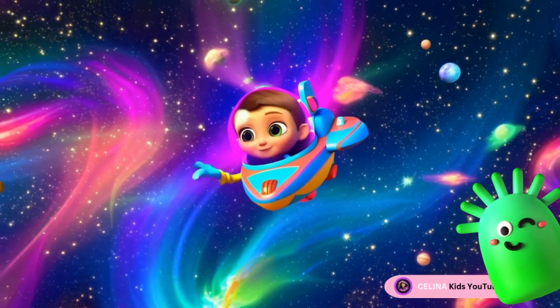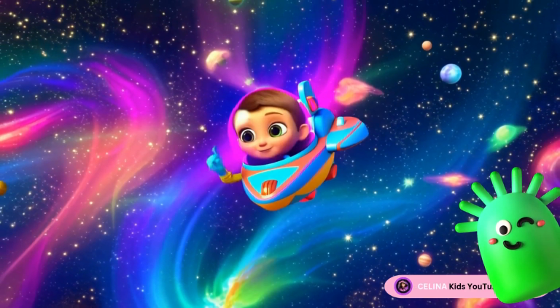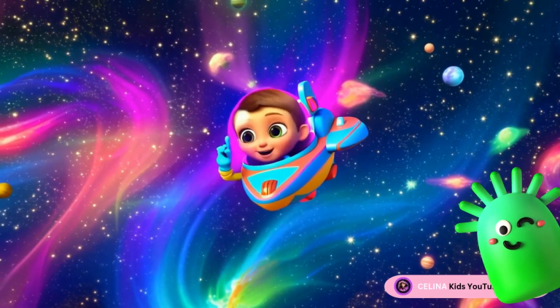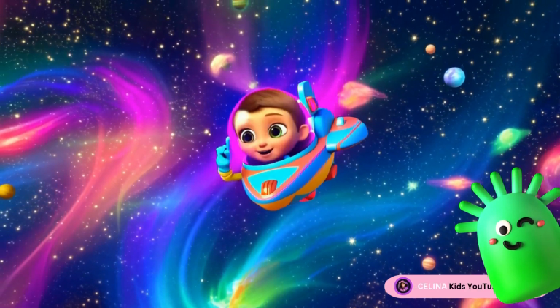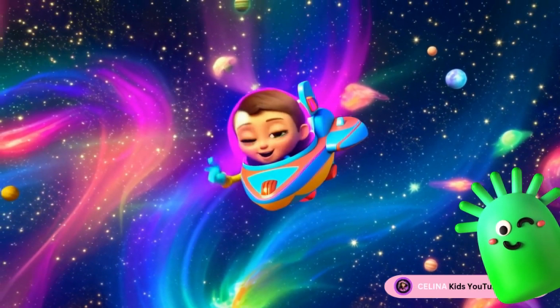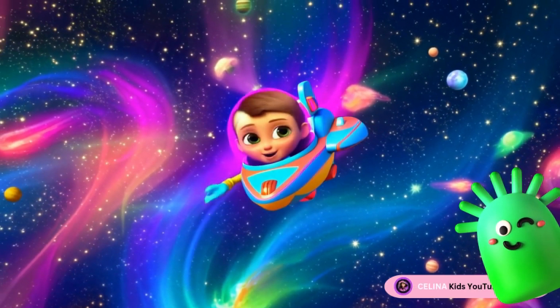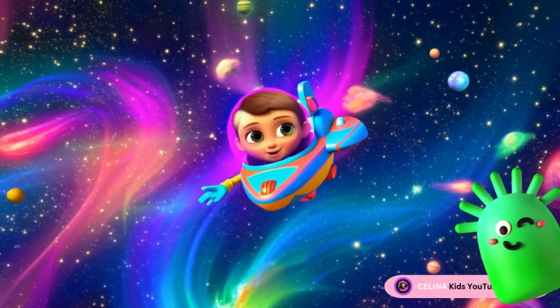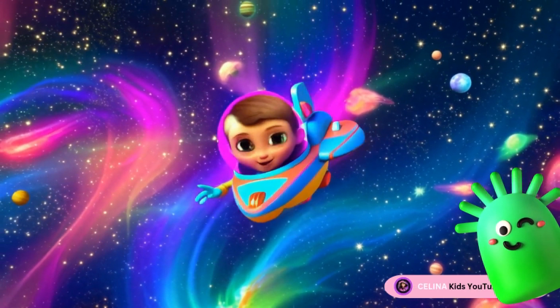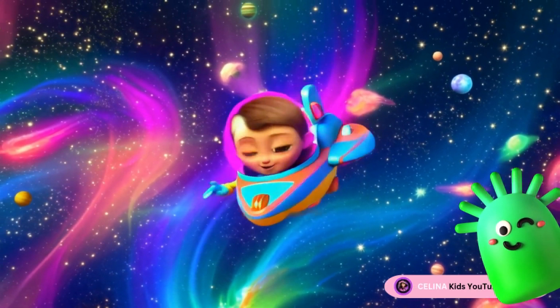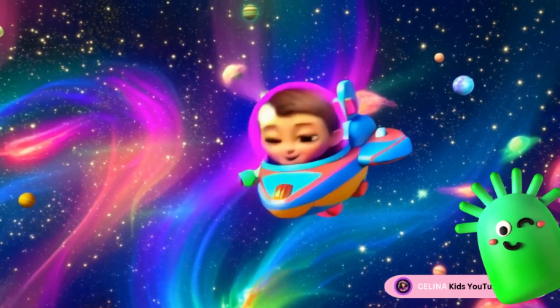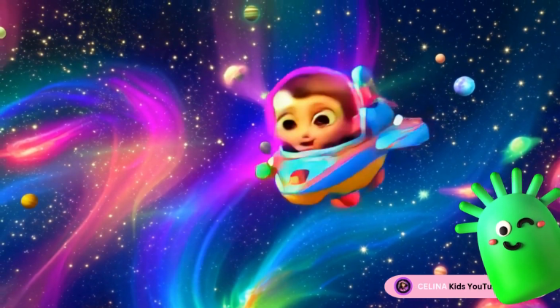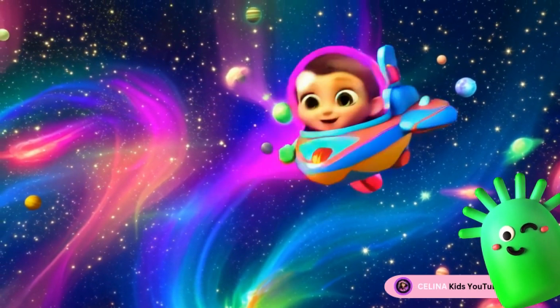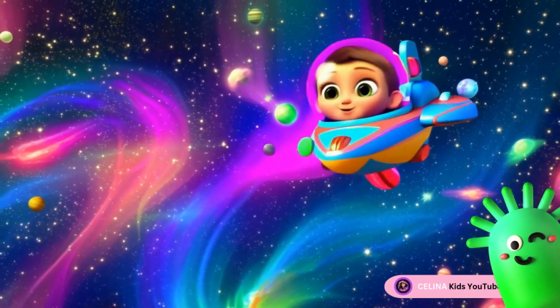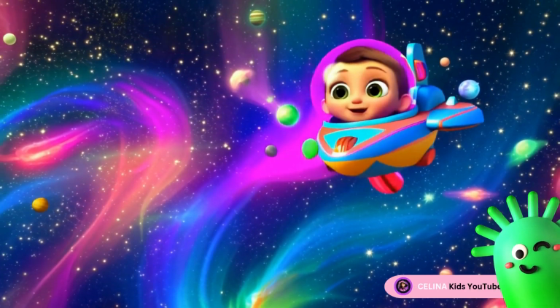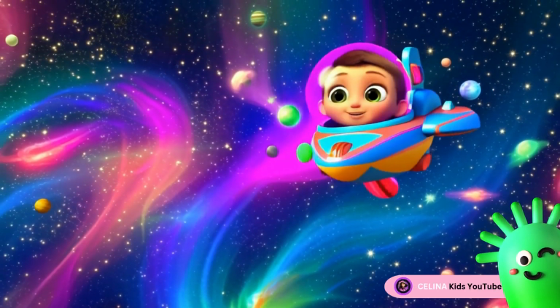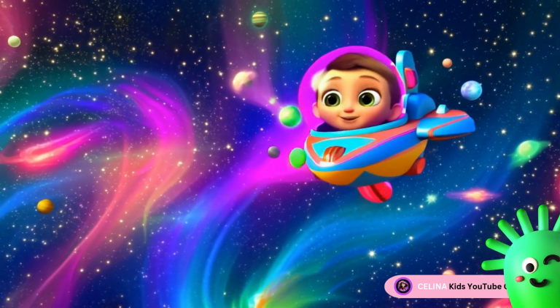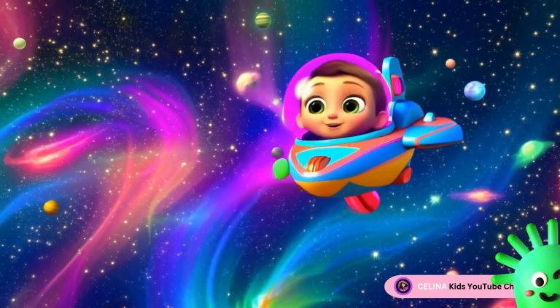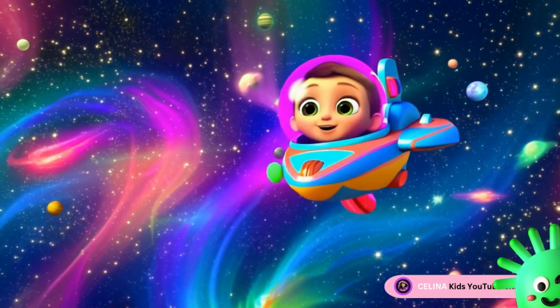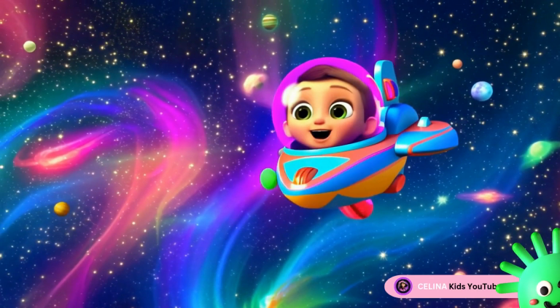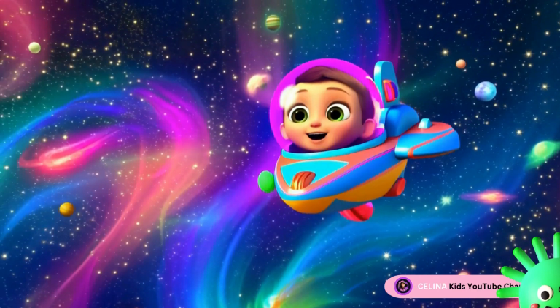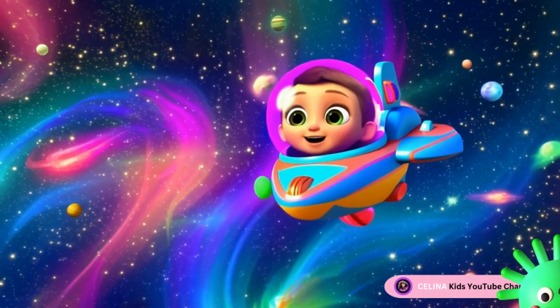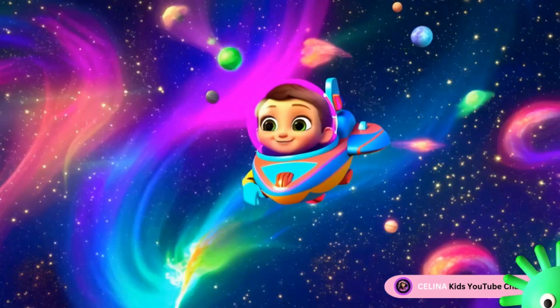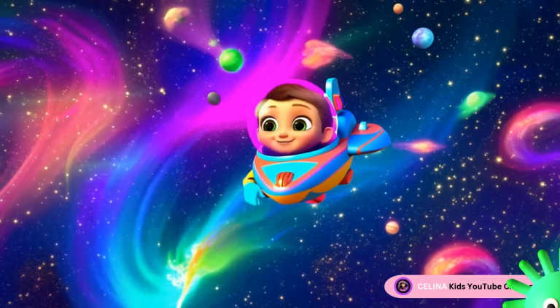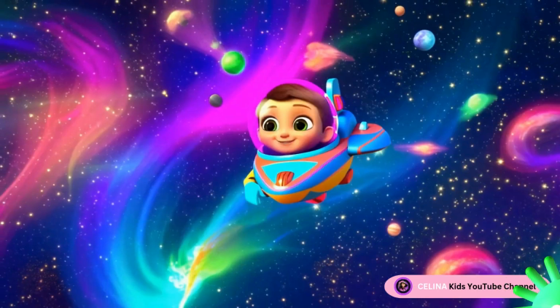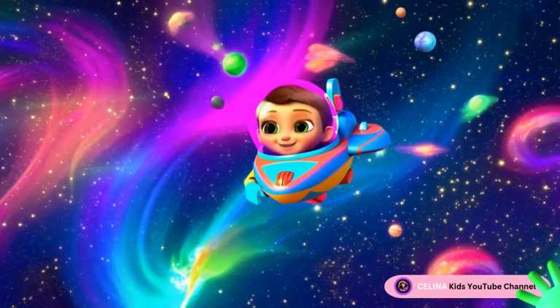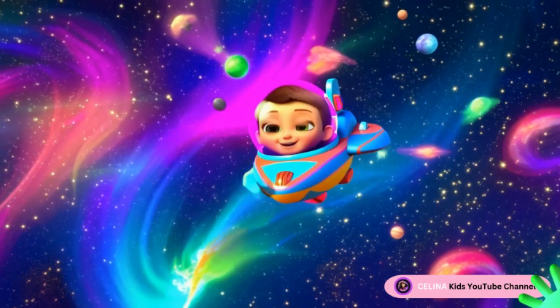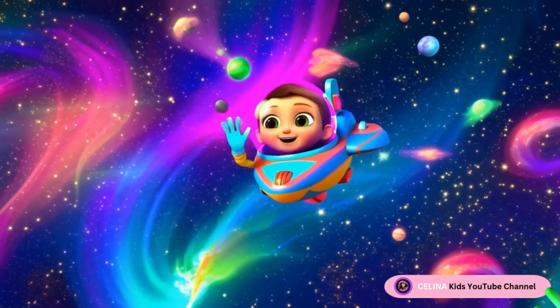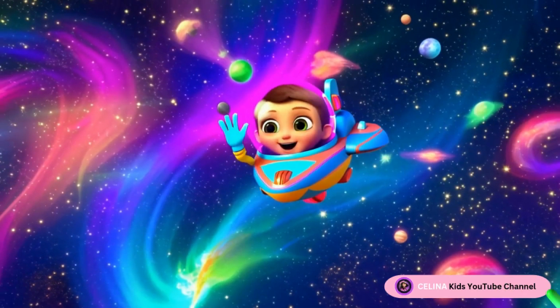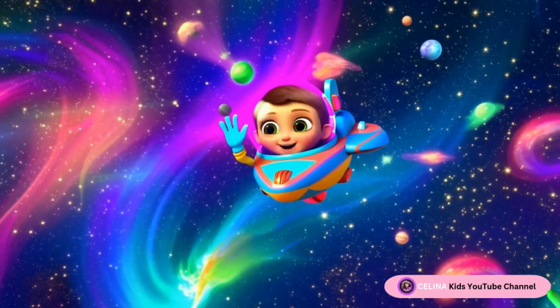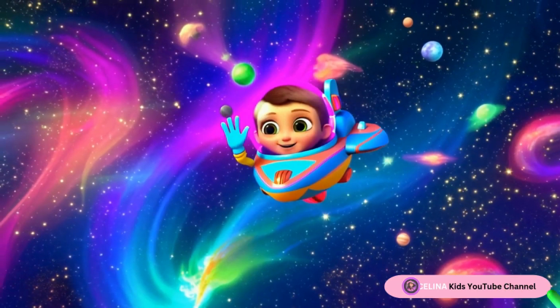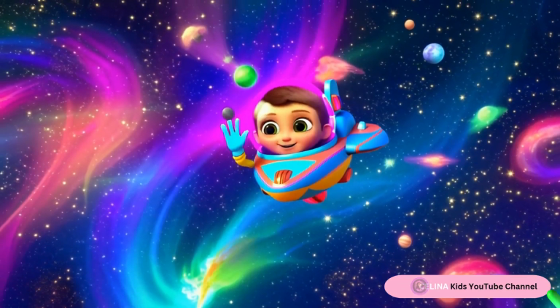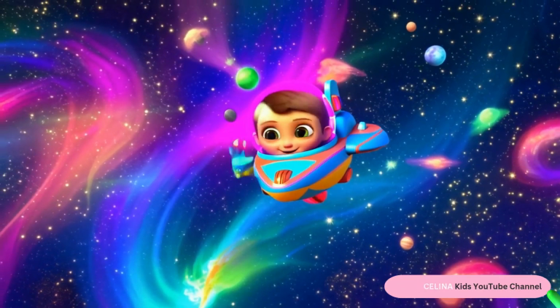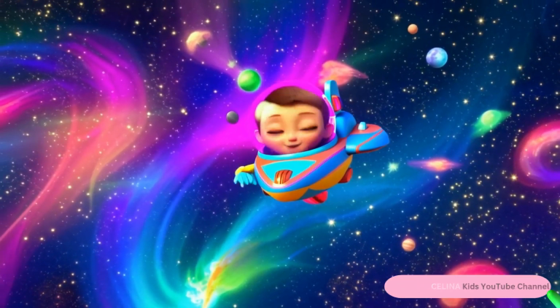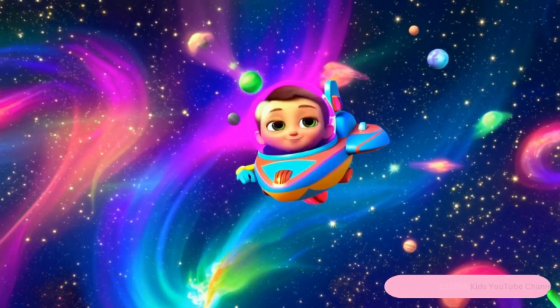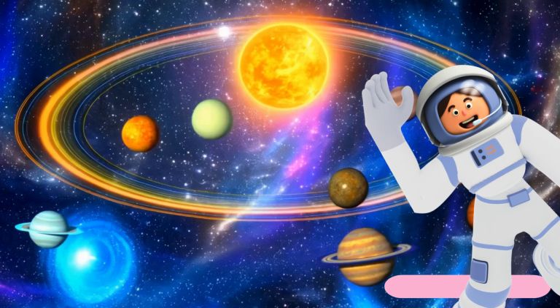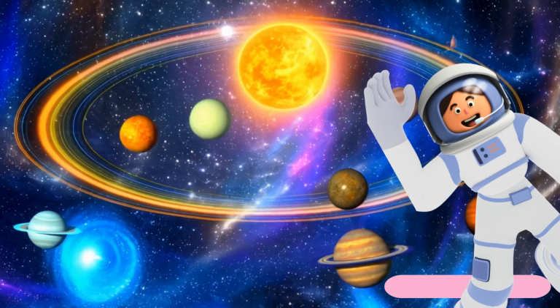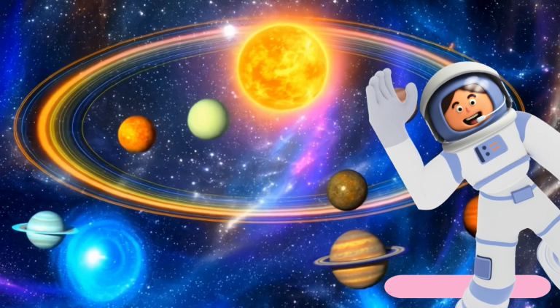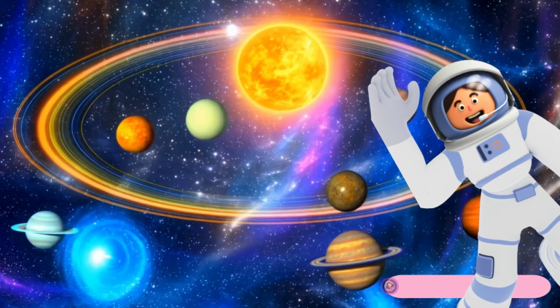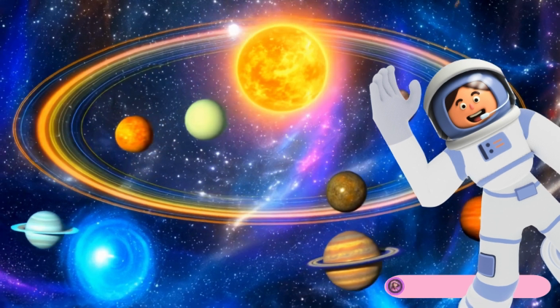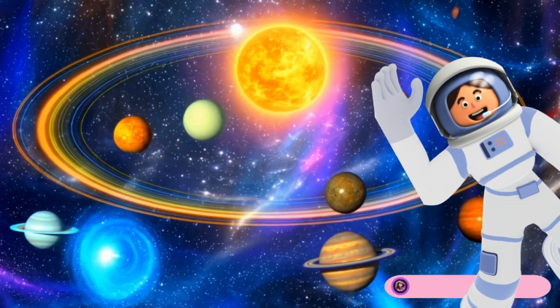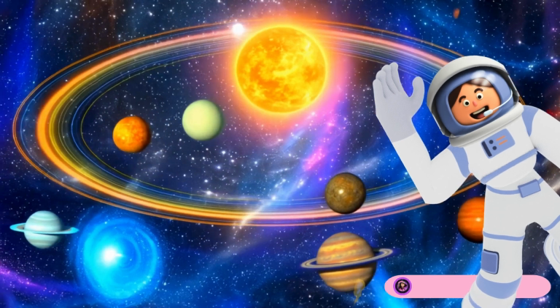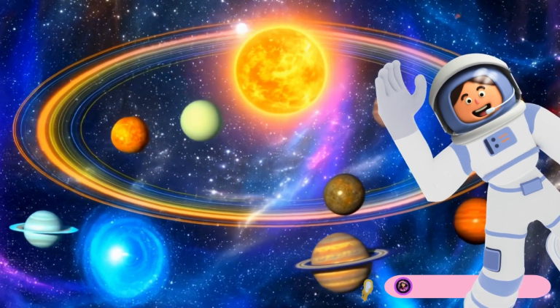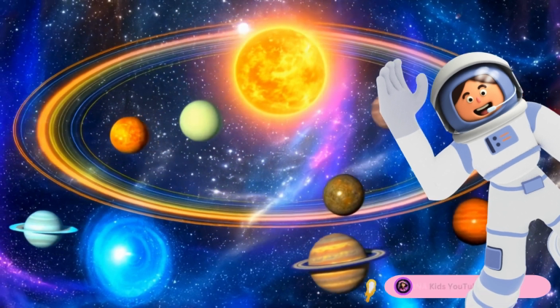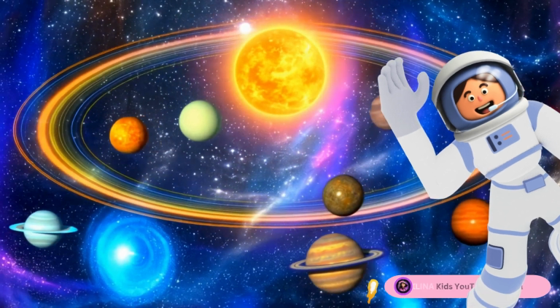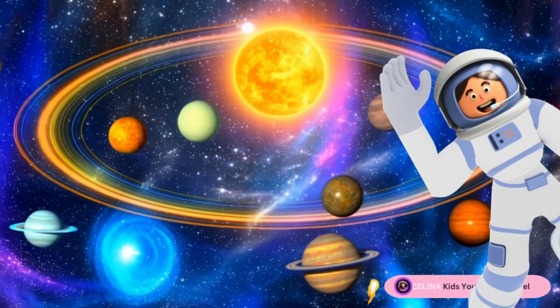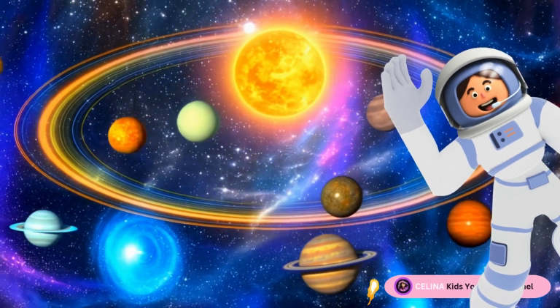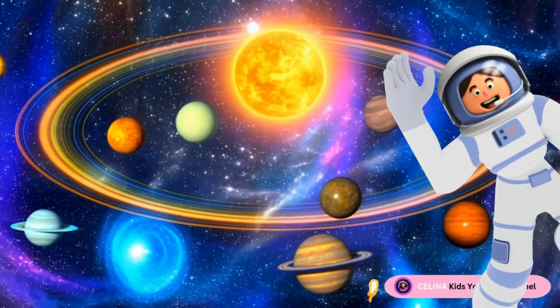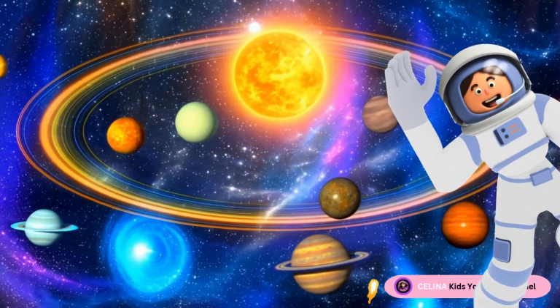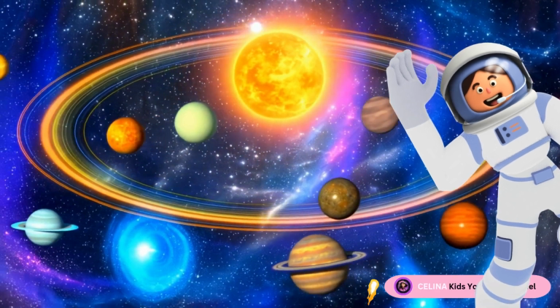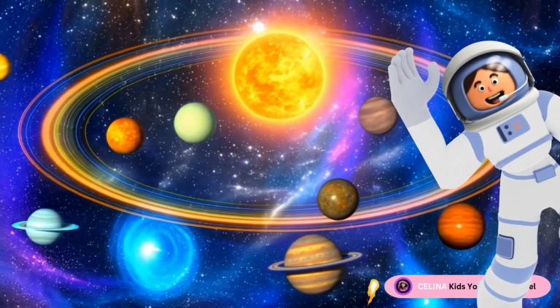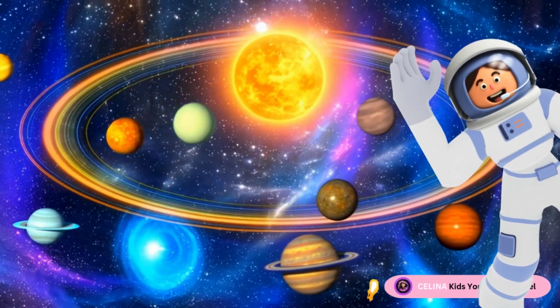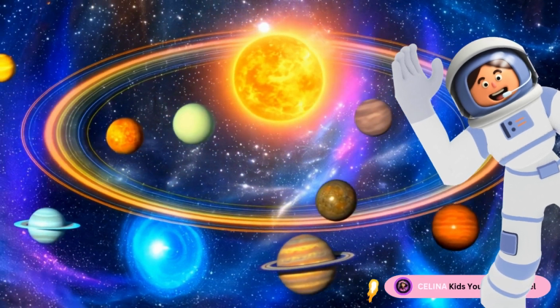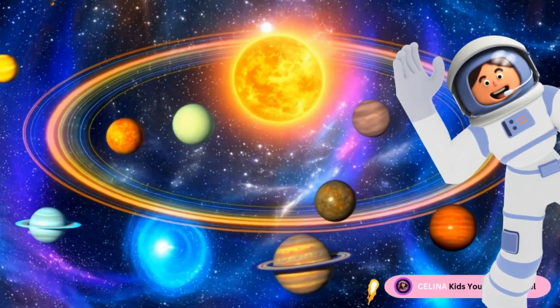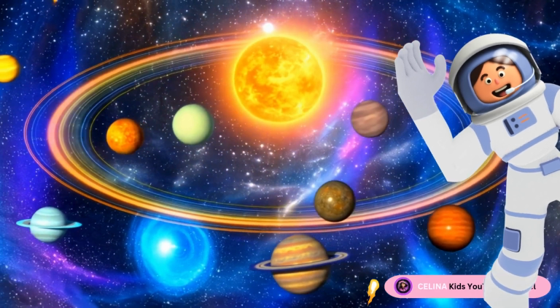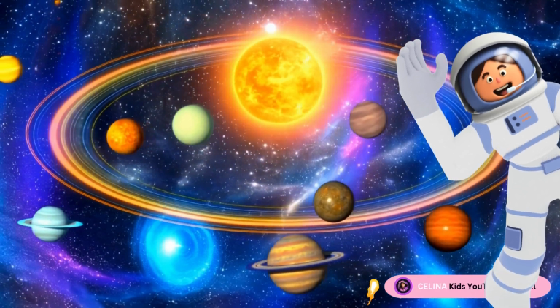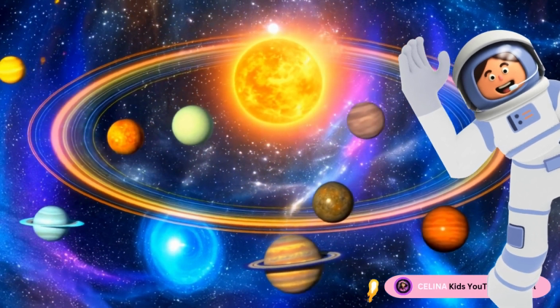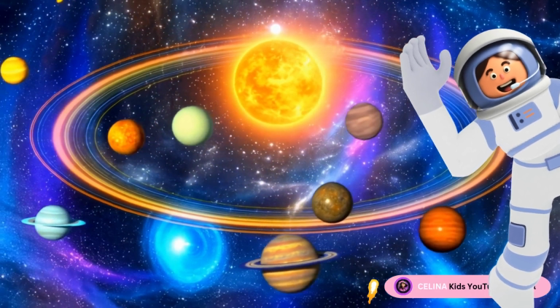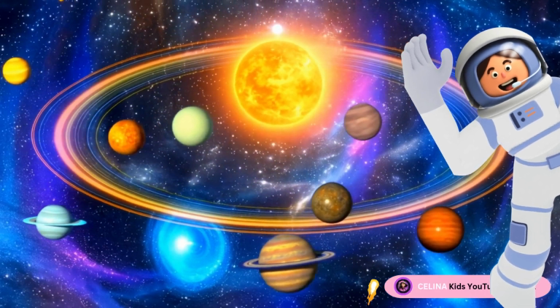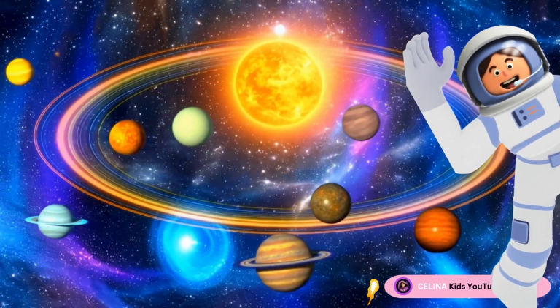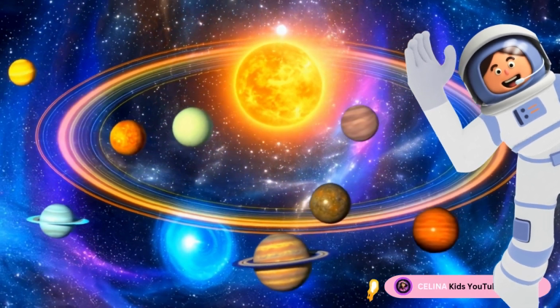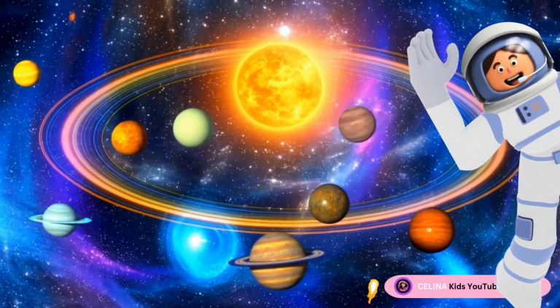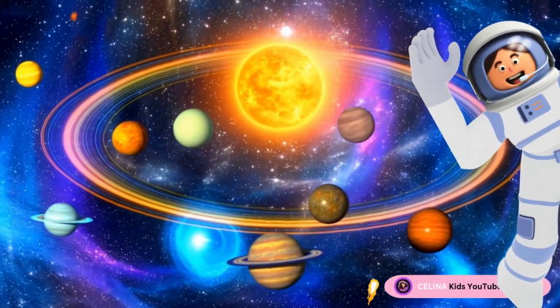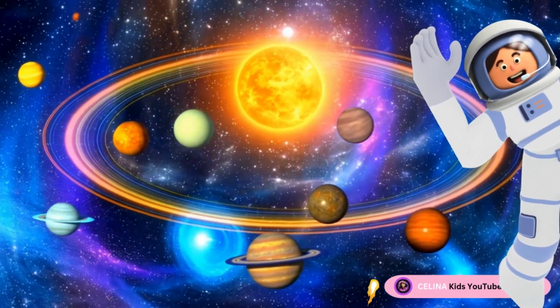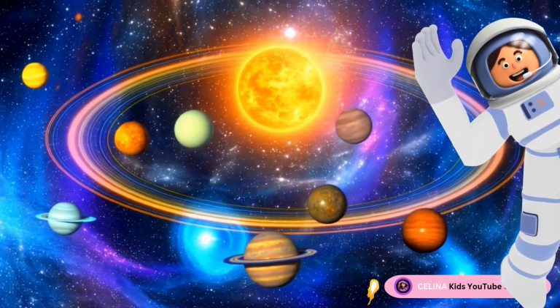Our galaxy is huge! There are billions of stars and planets! The universe is full of wonders!